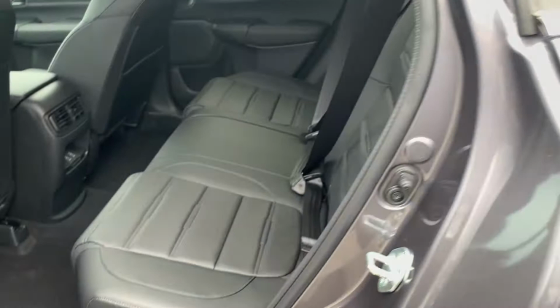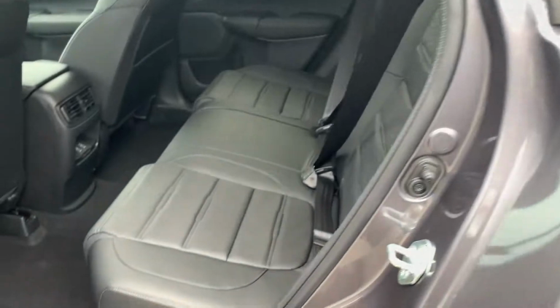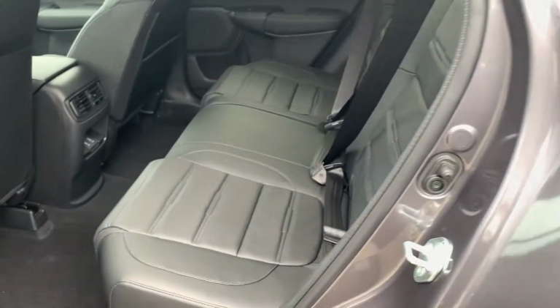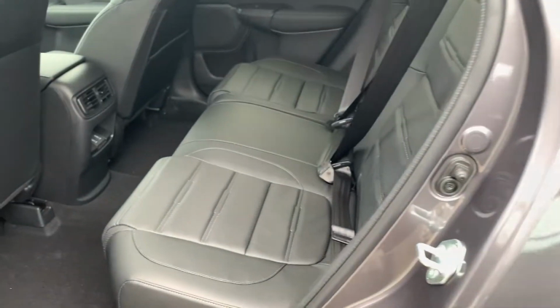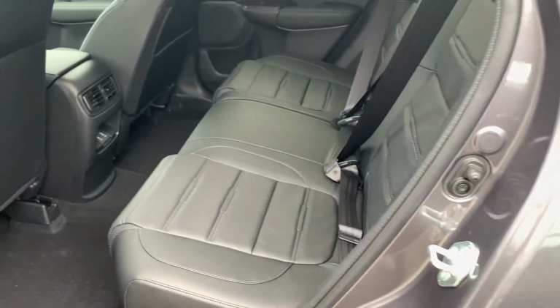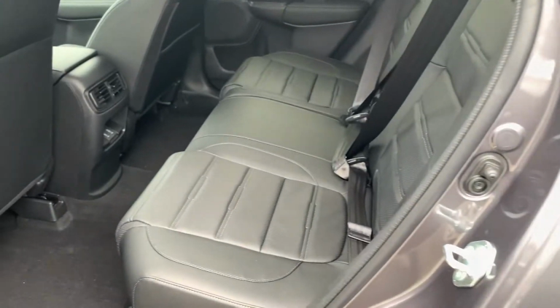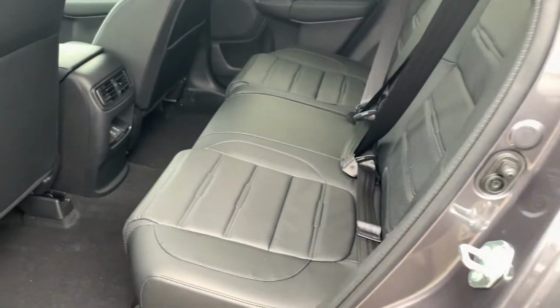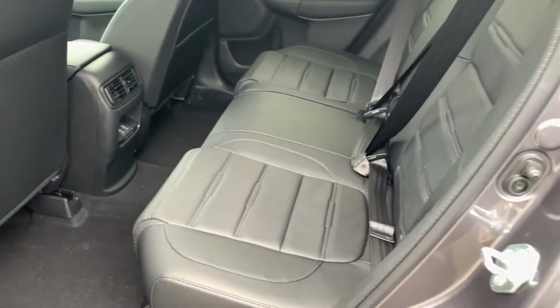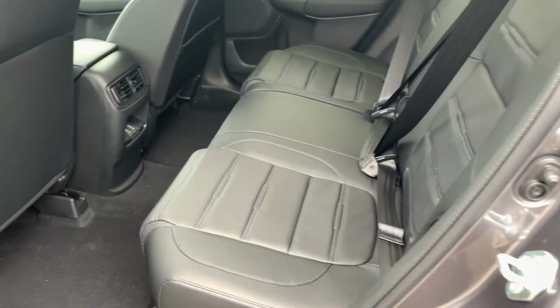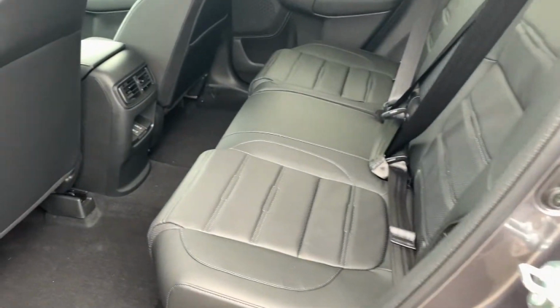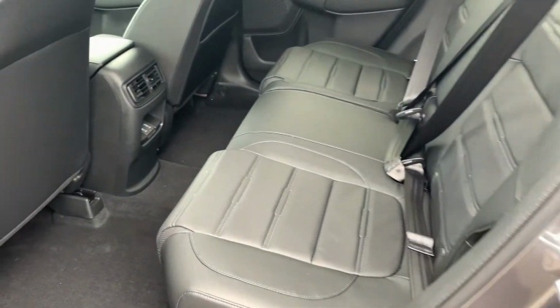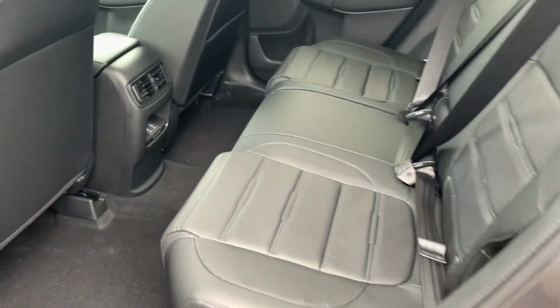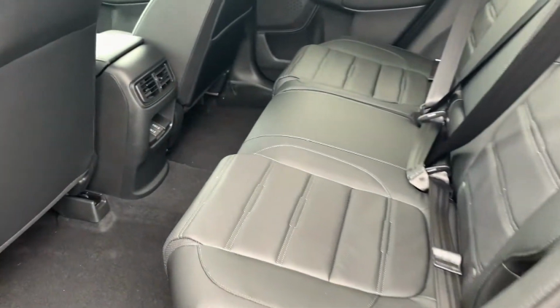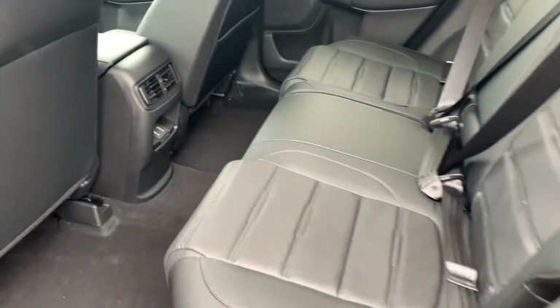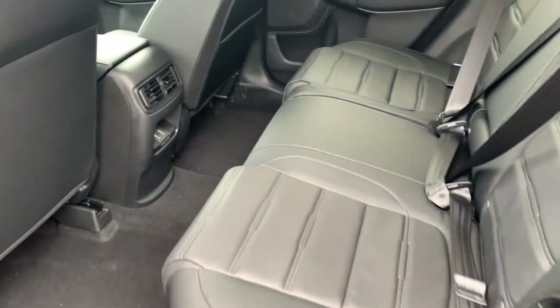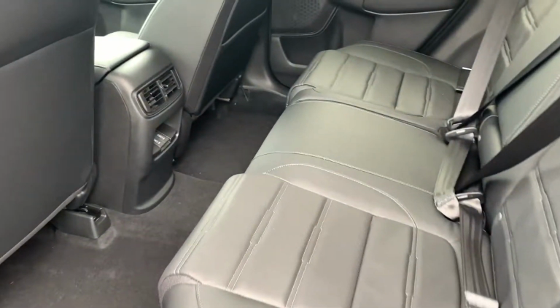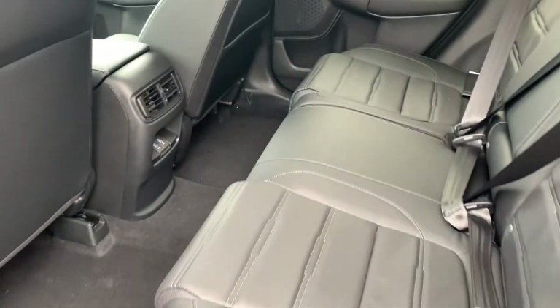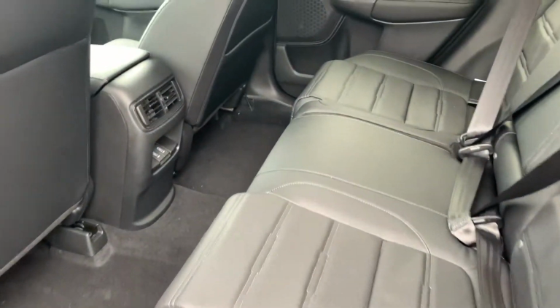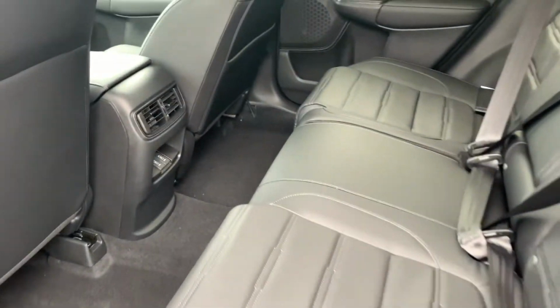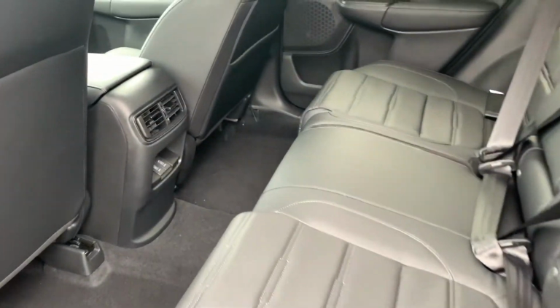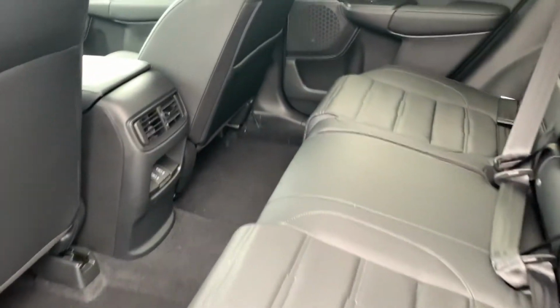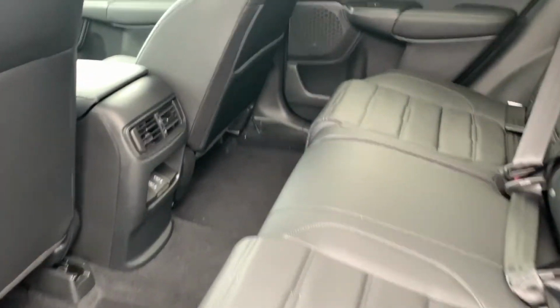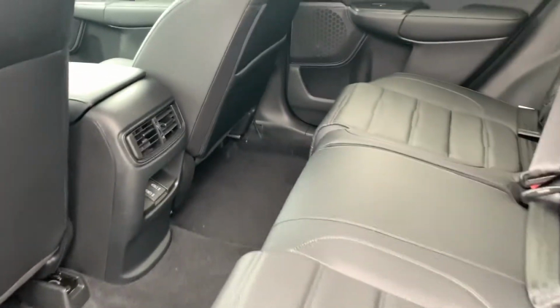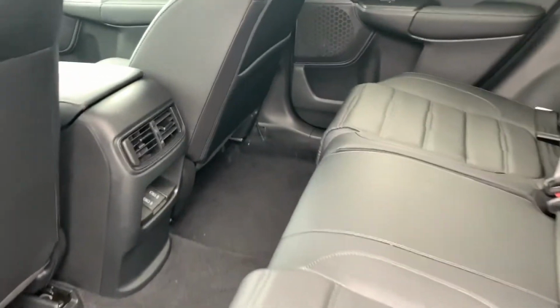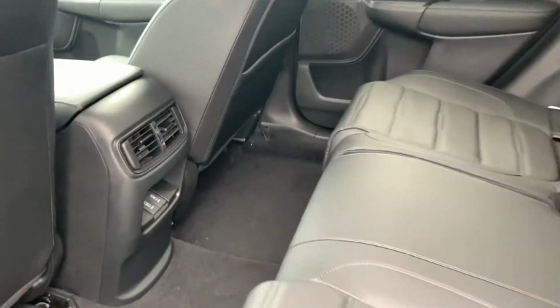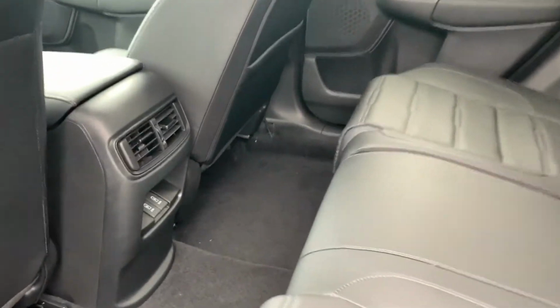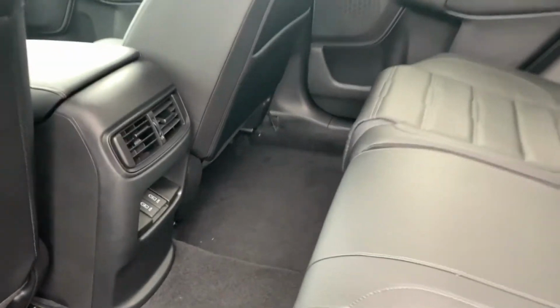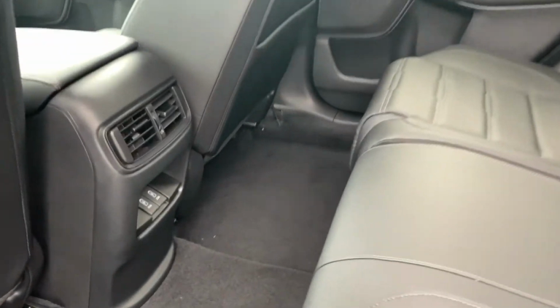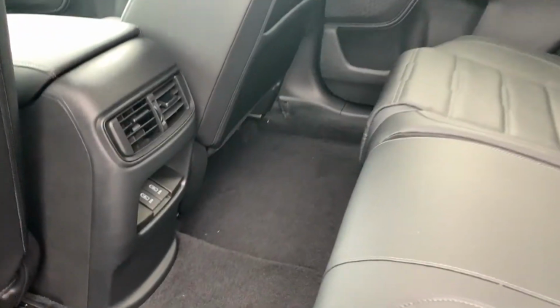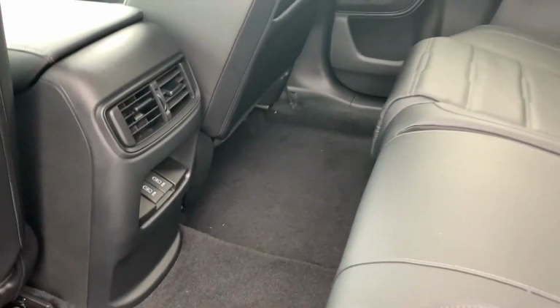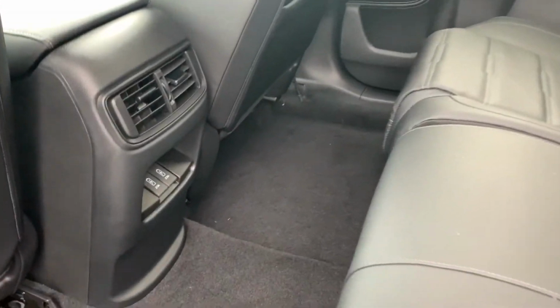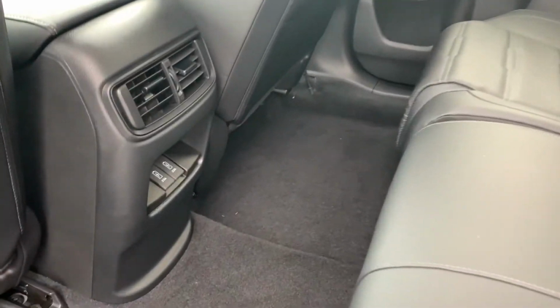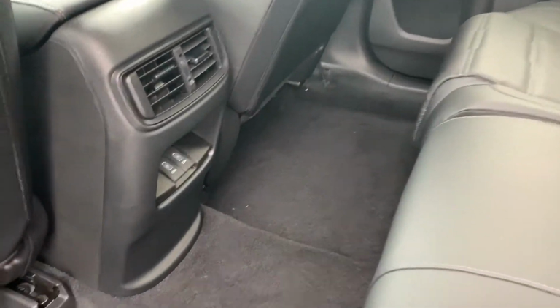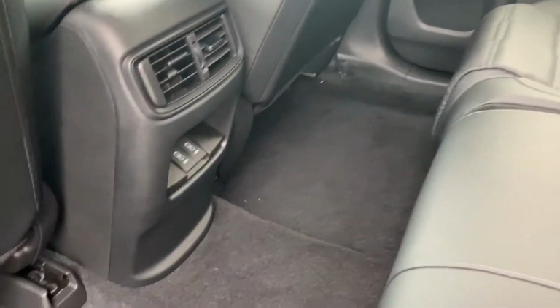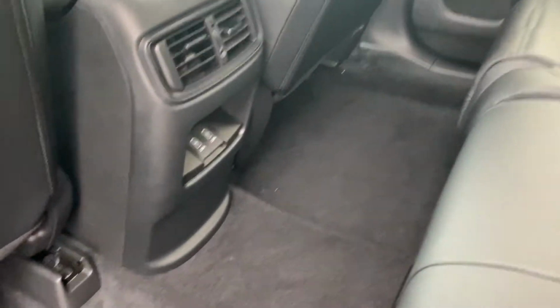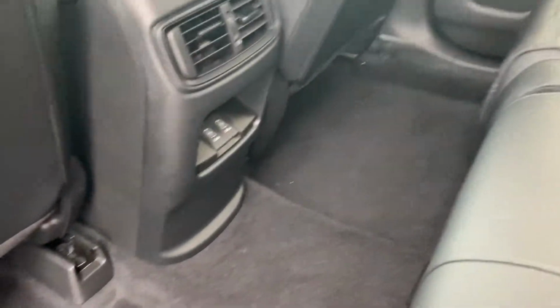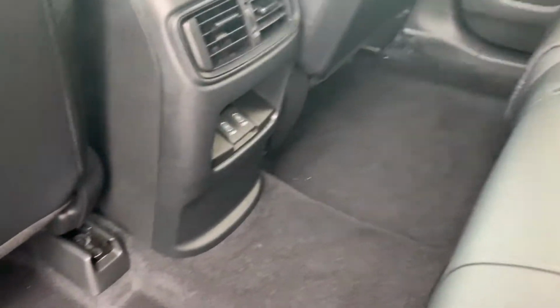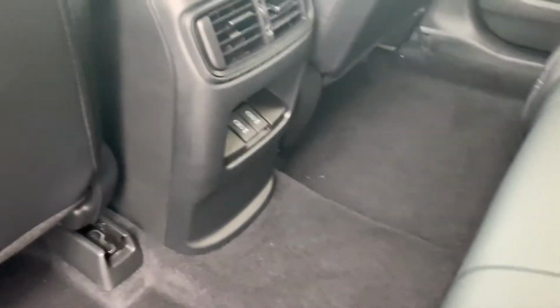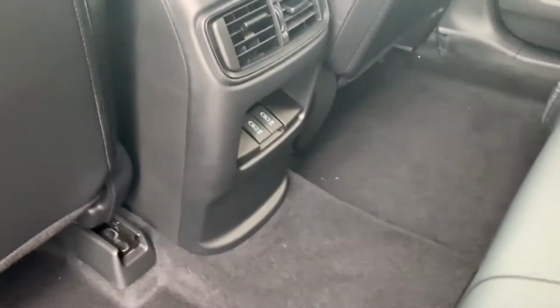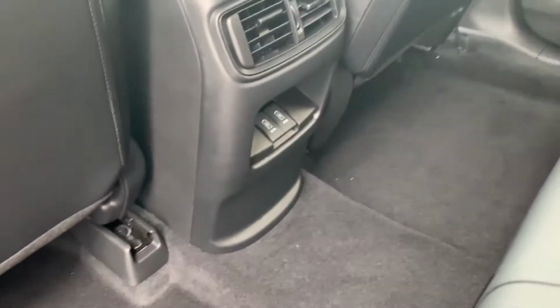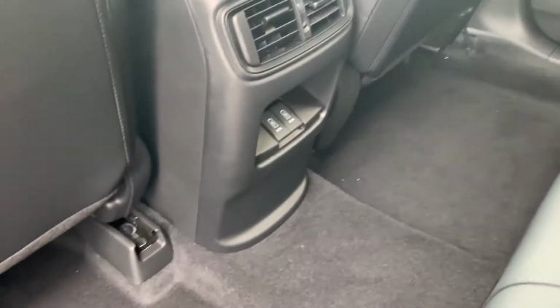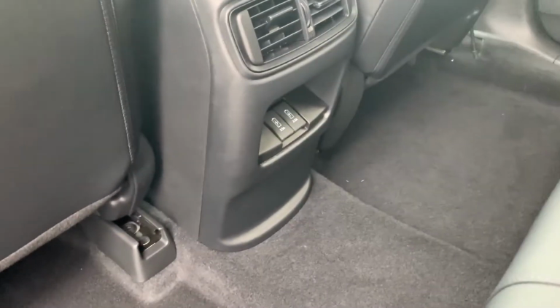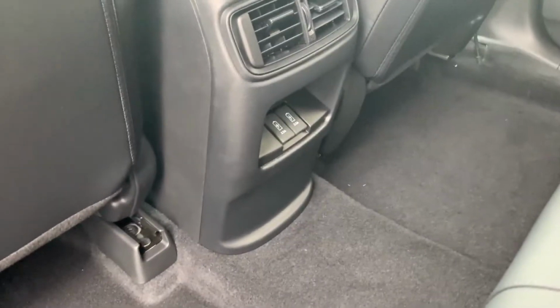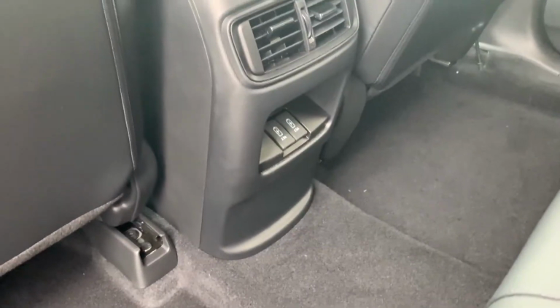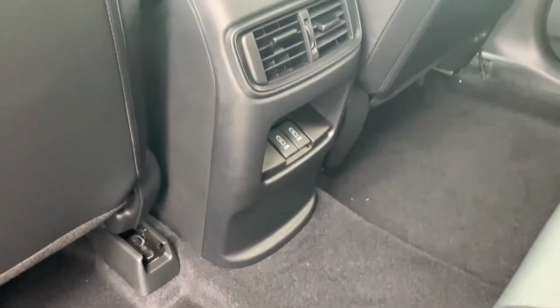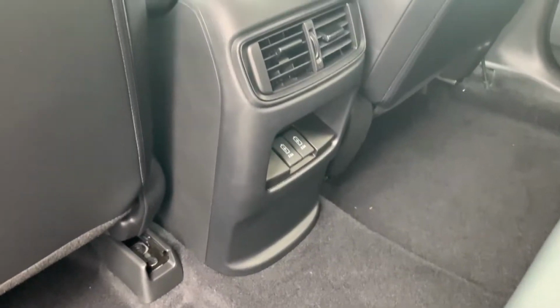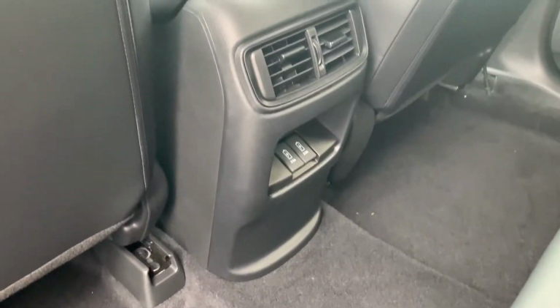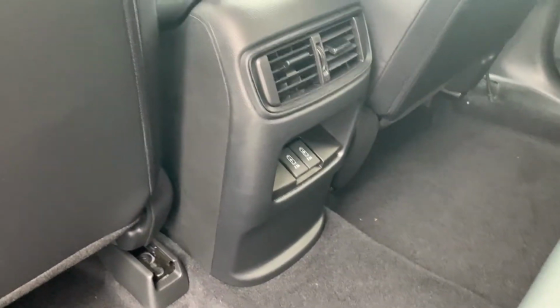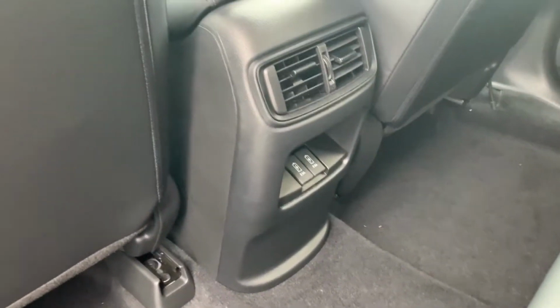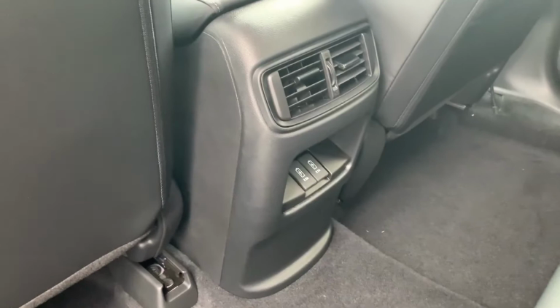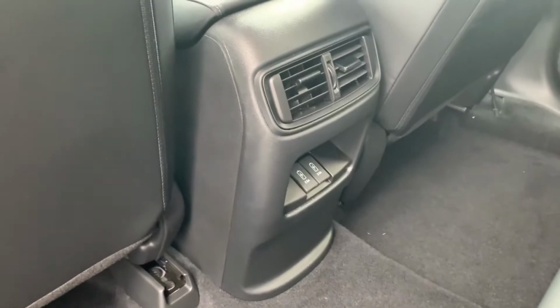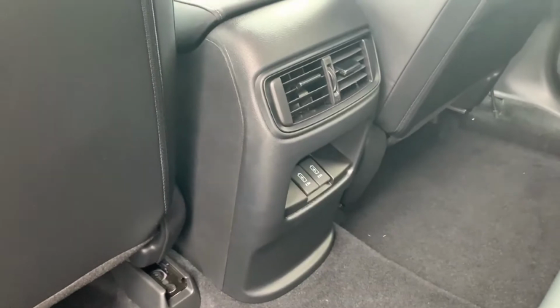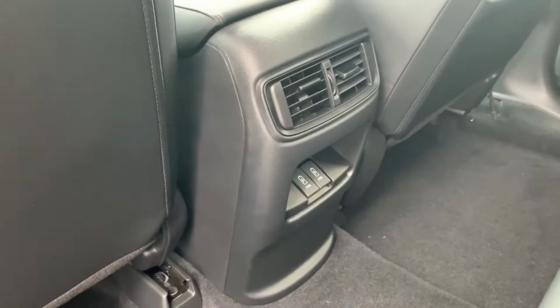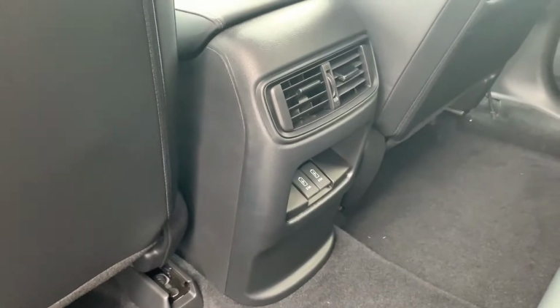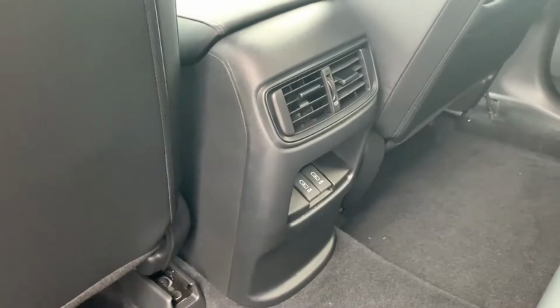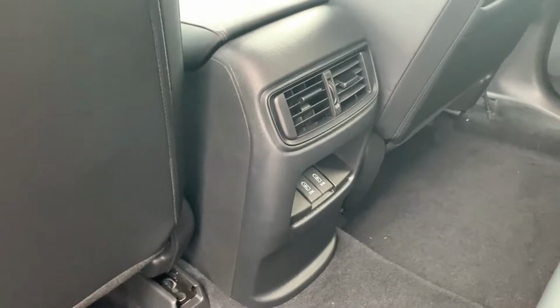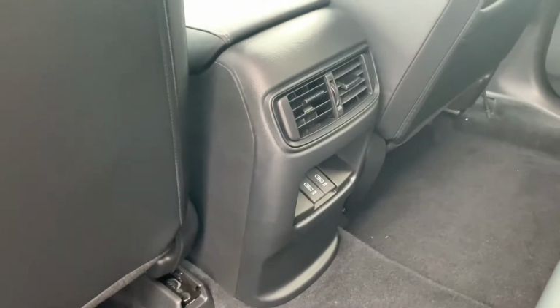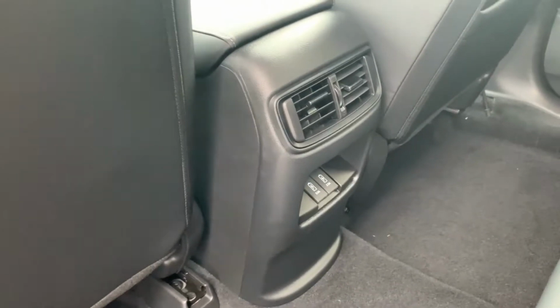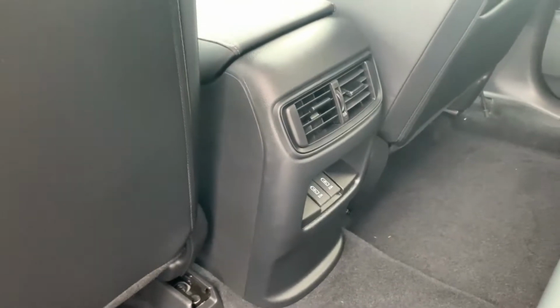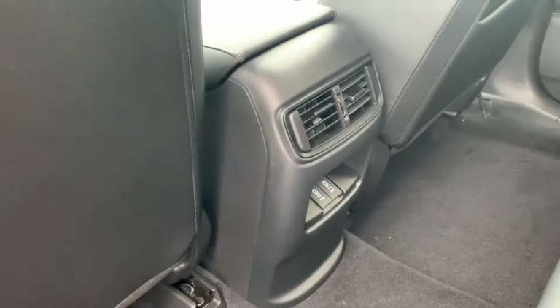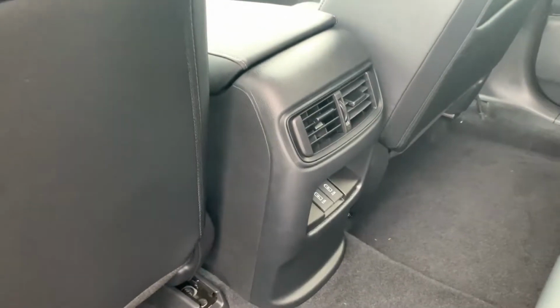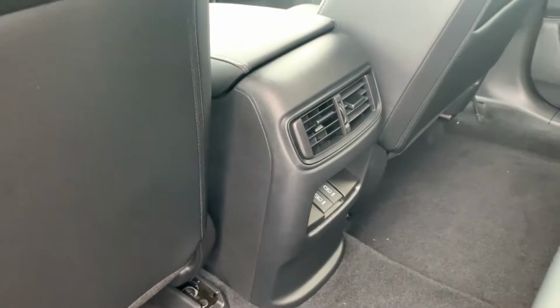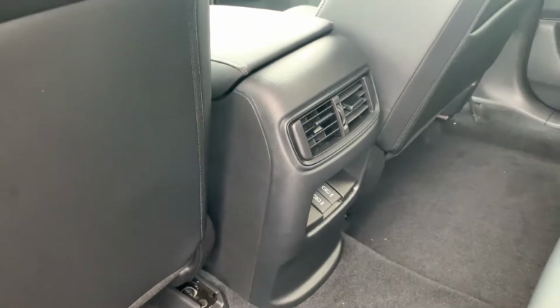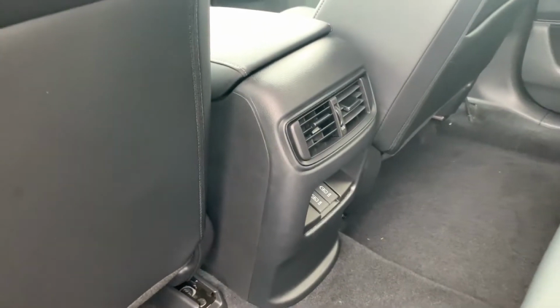Very spacious back here. You'll also have two places to plug in USB ports right there.